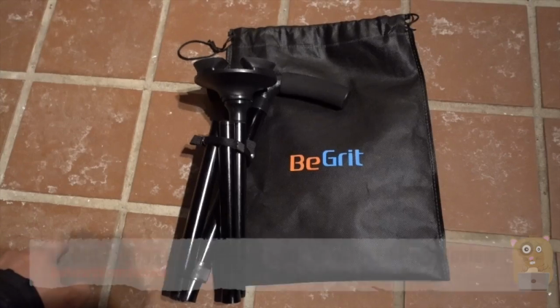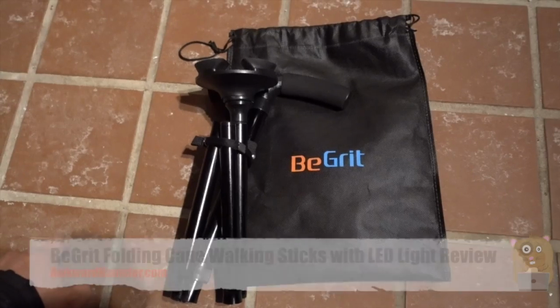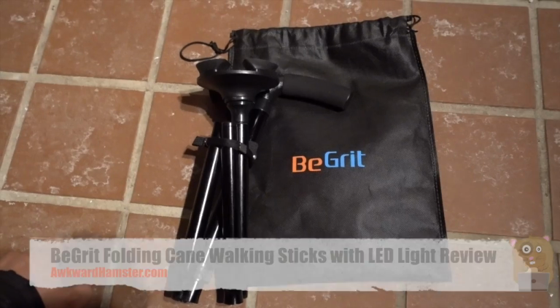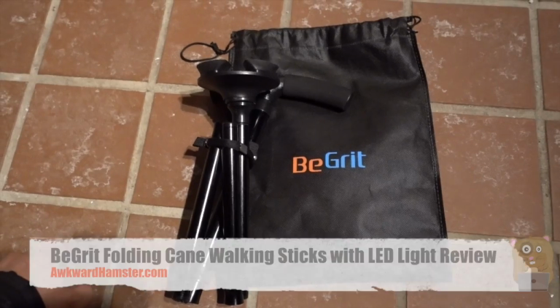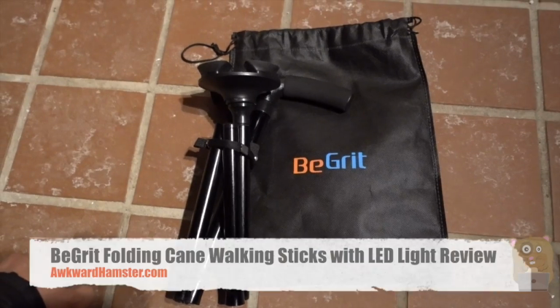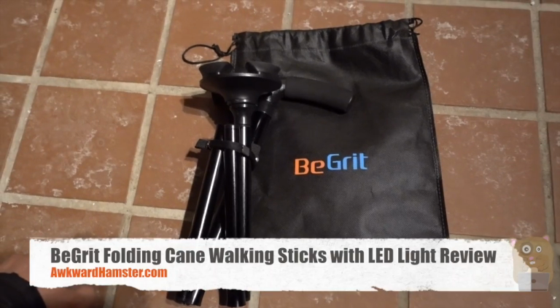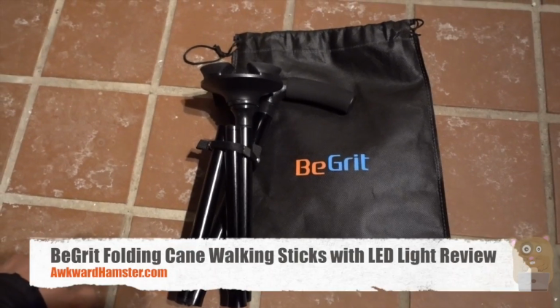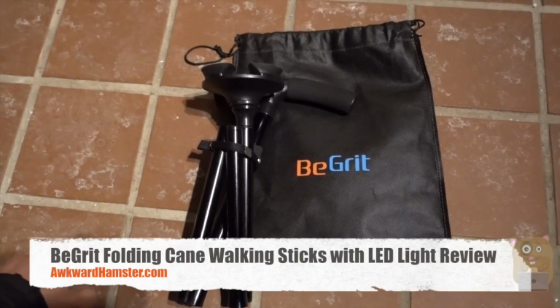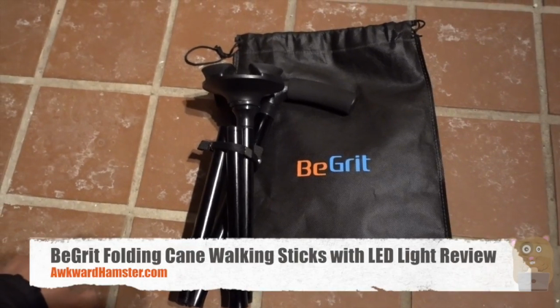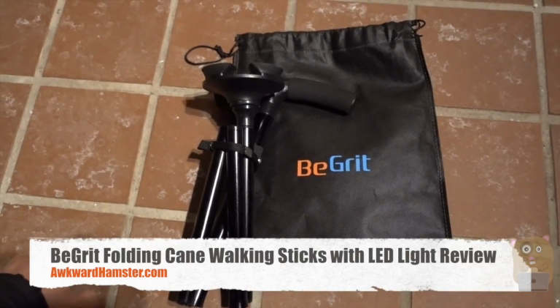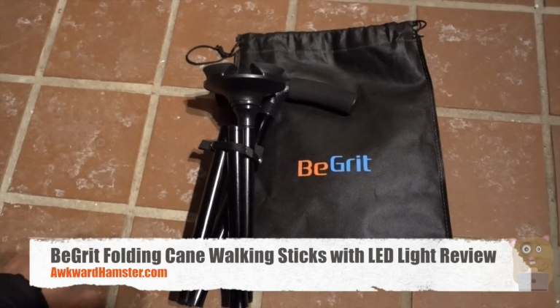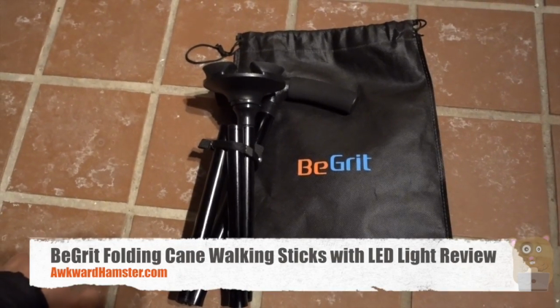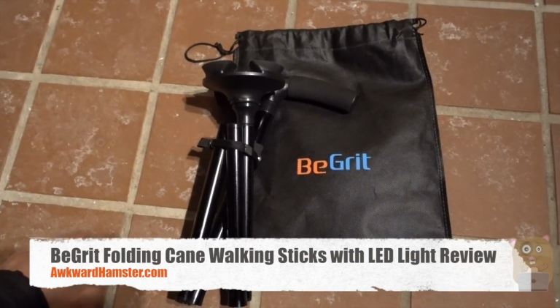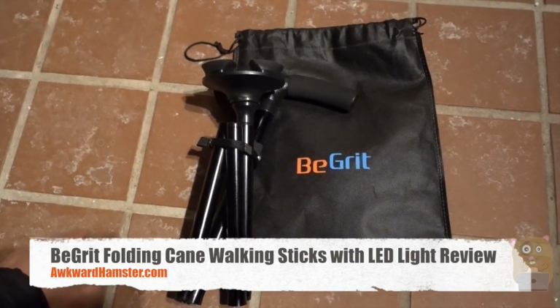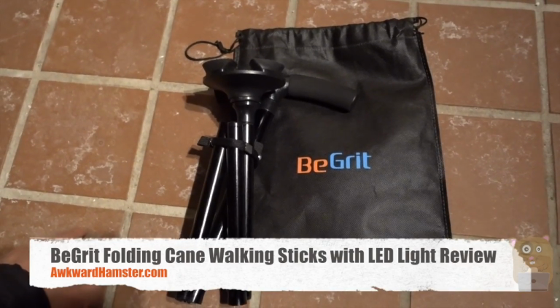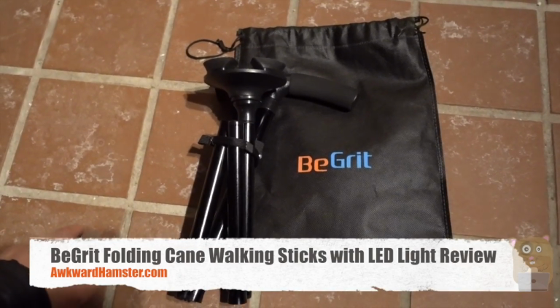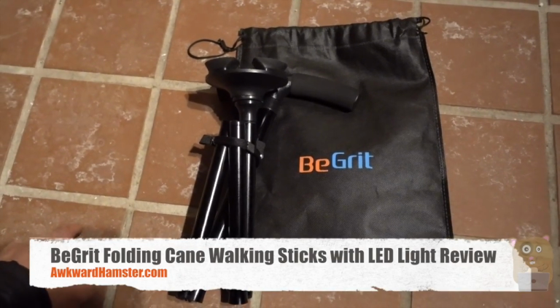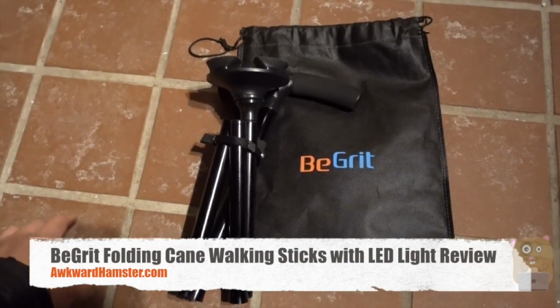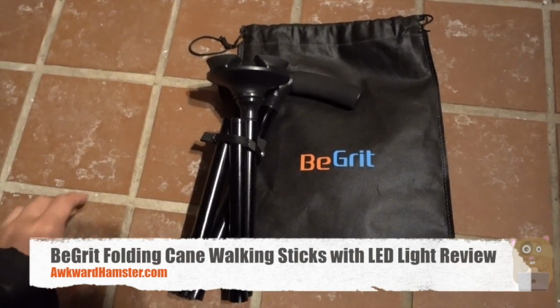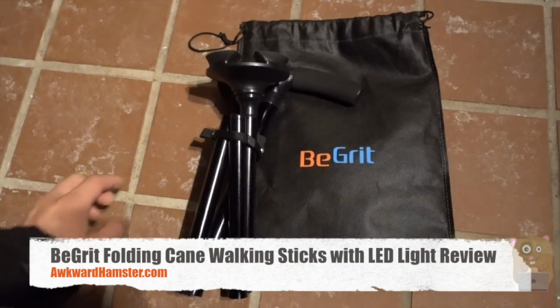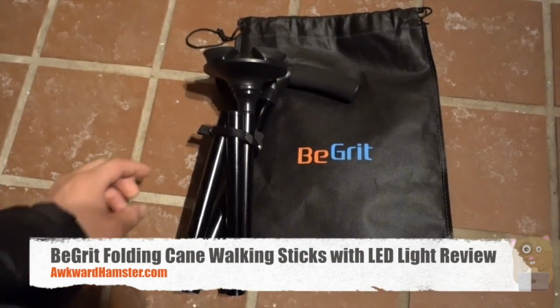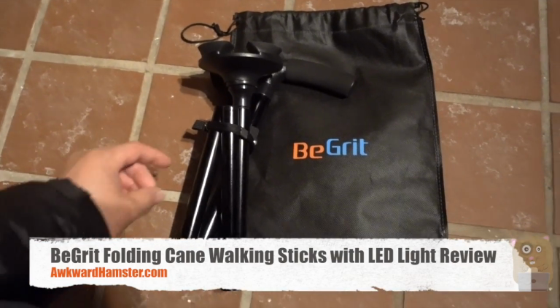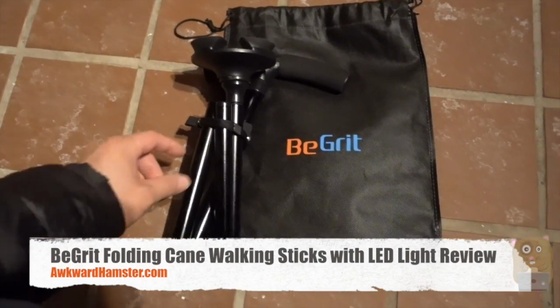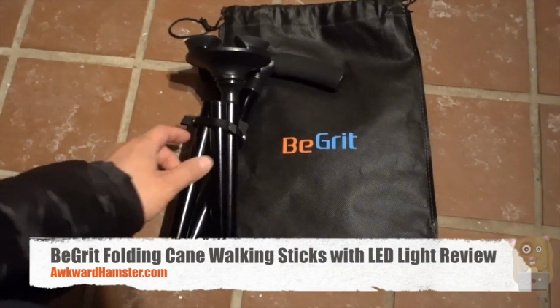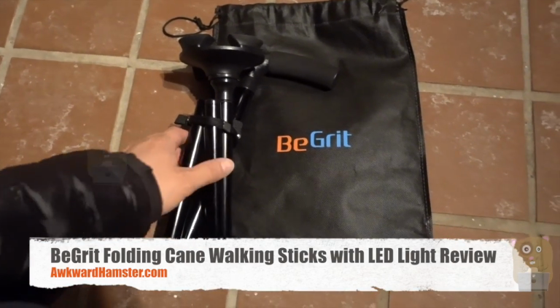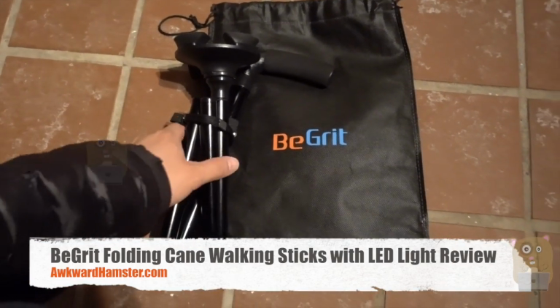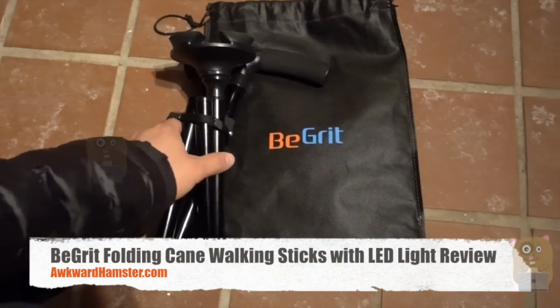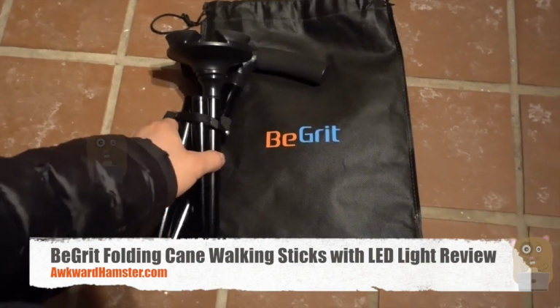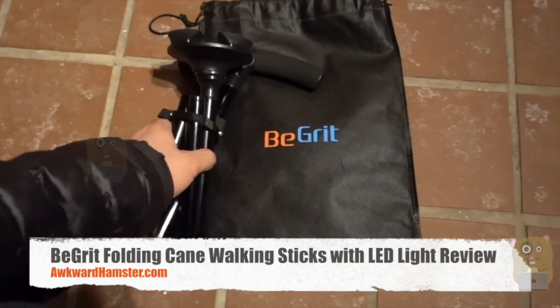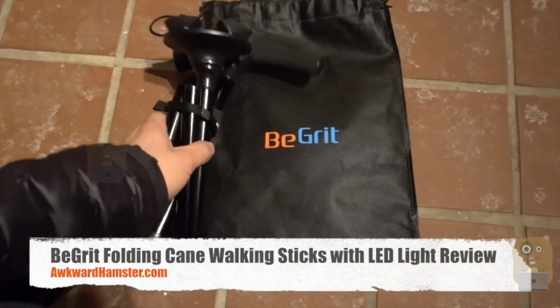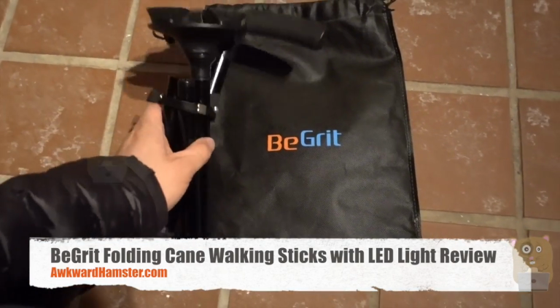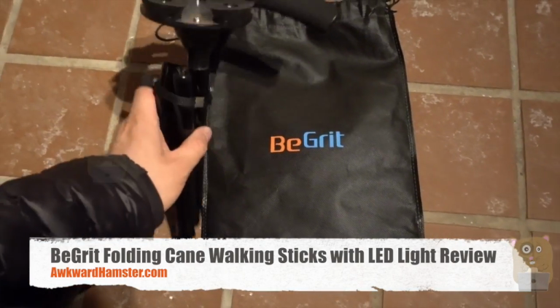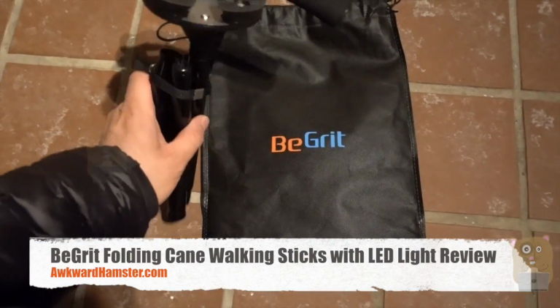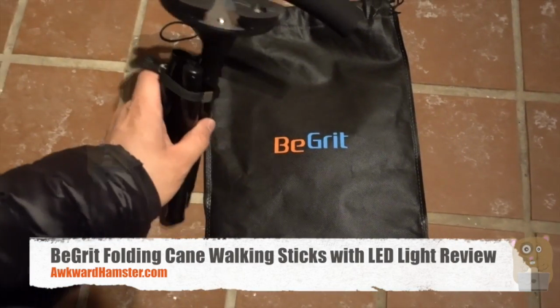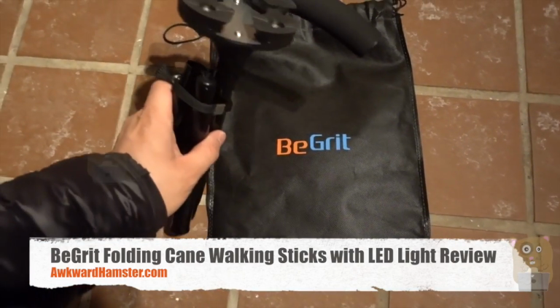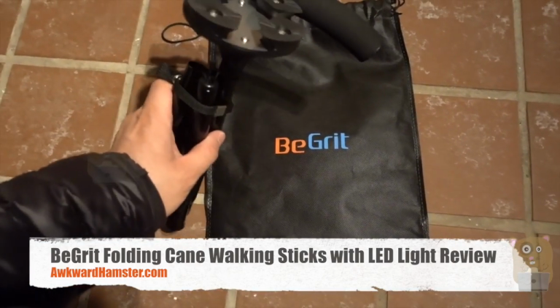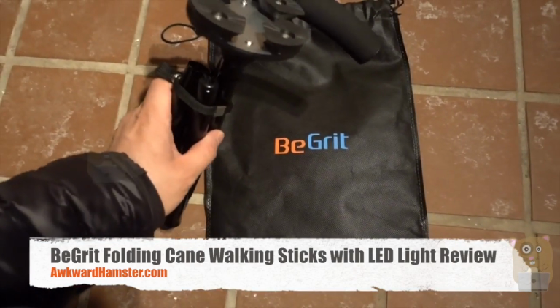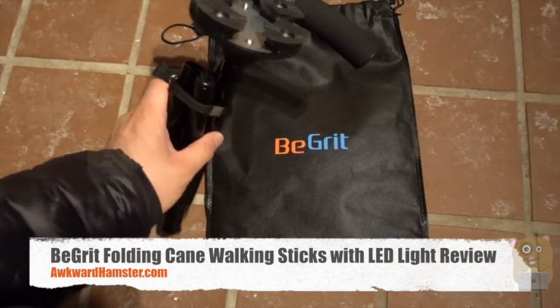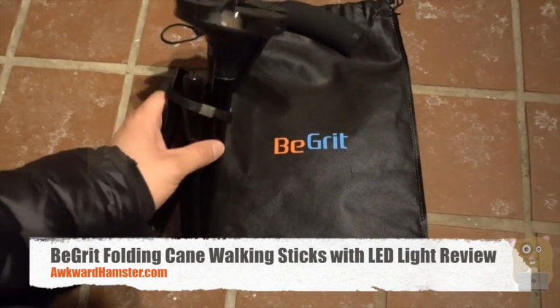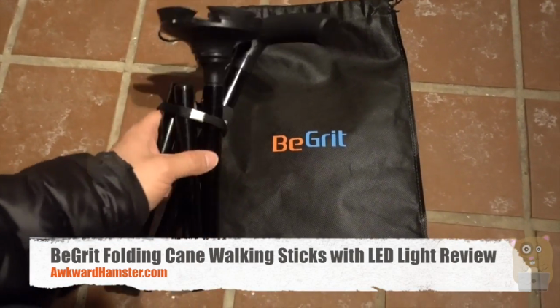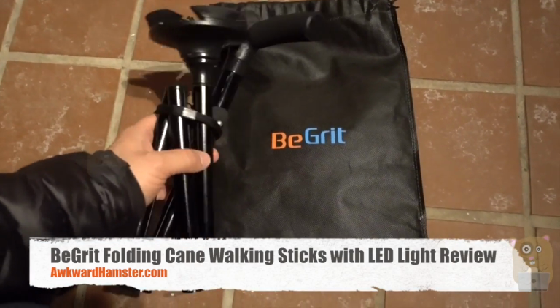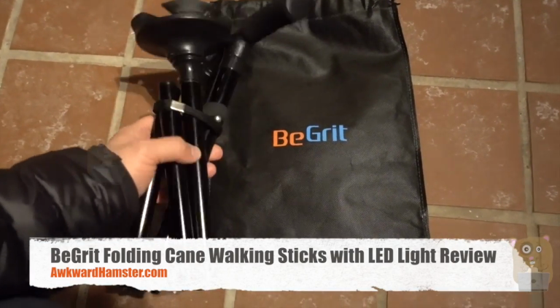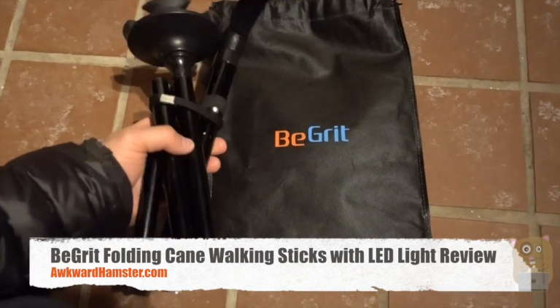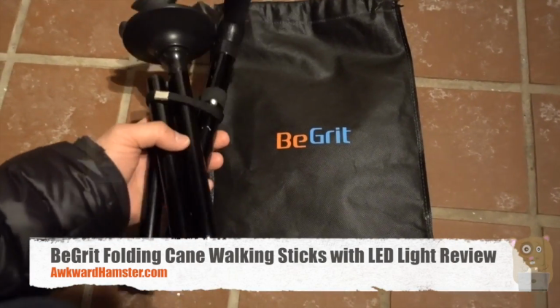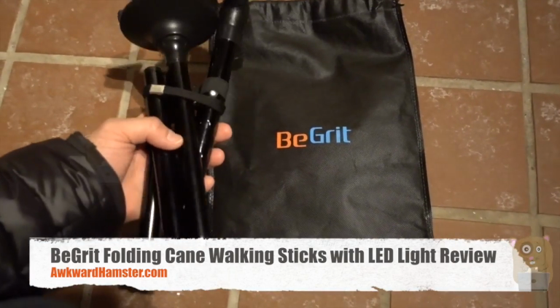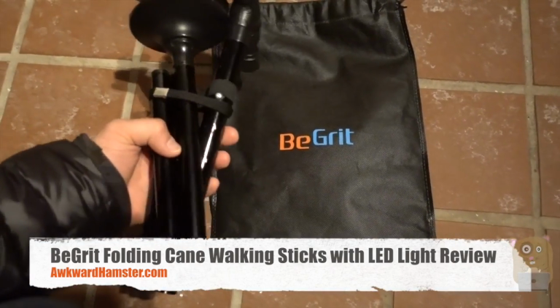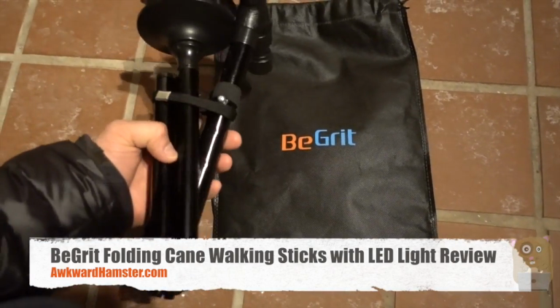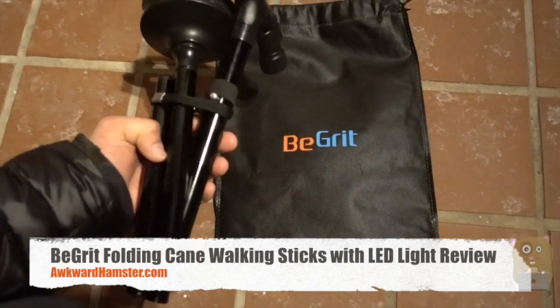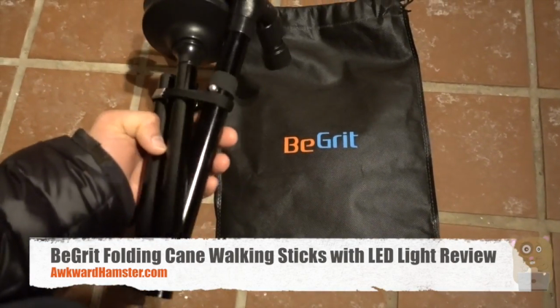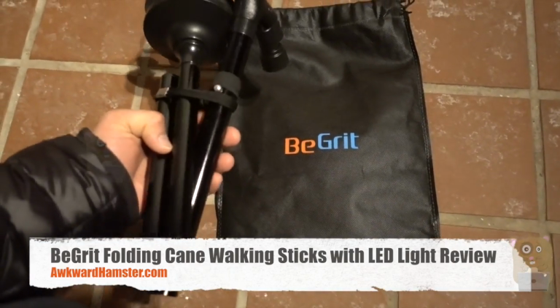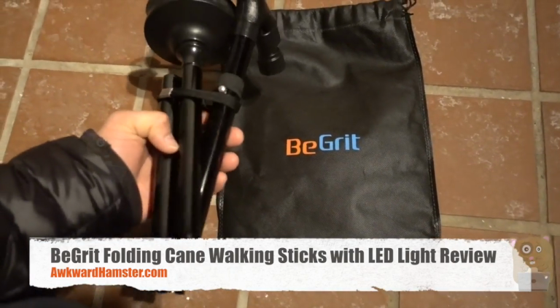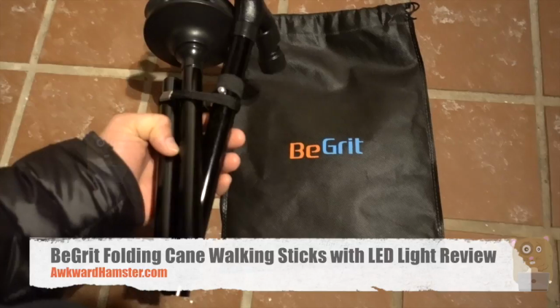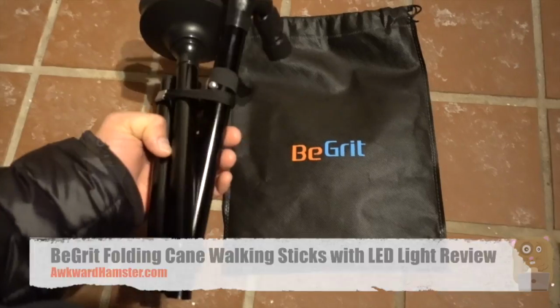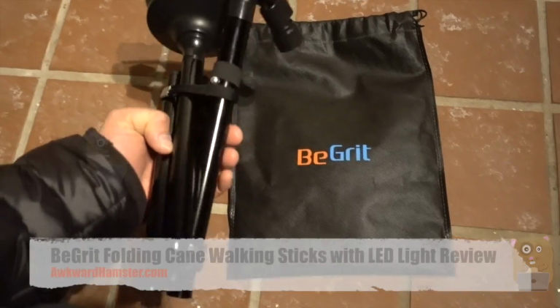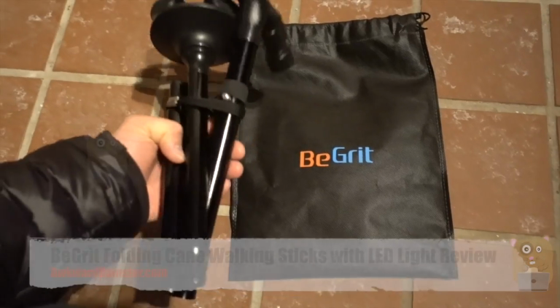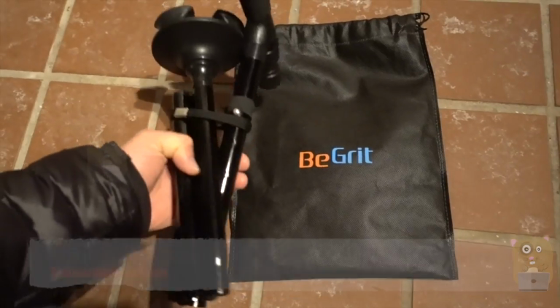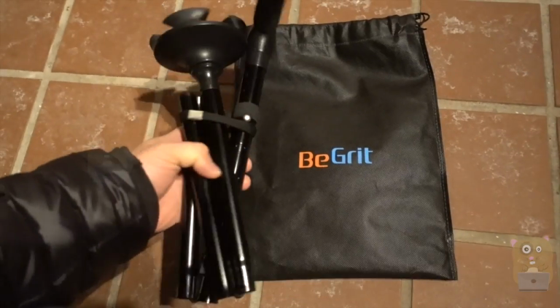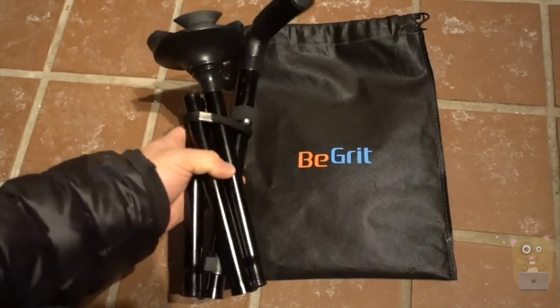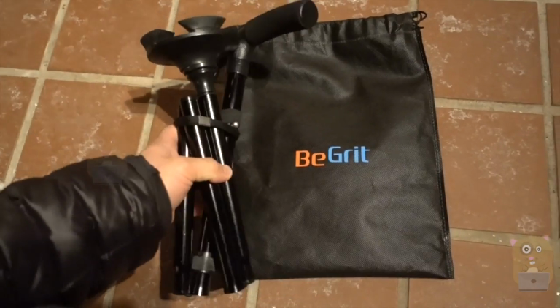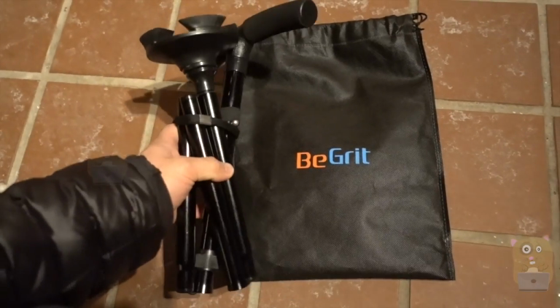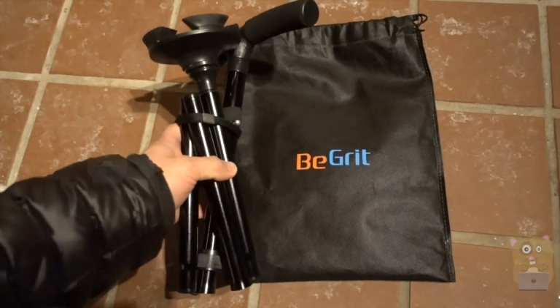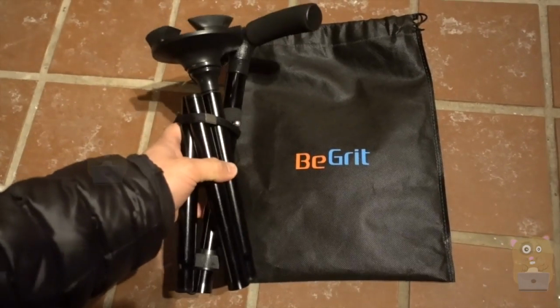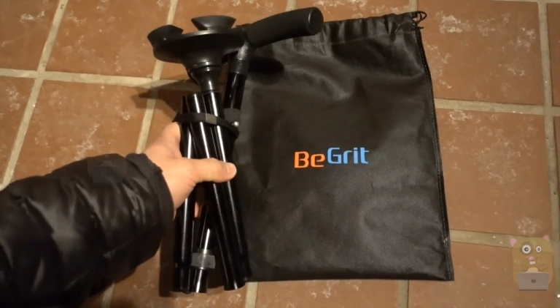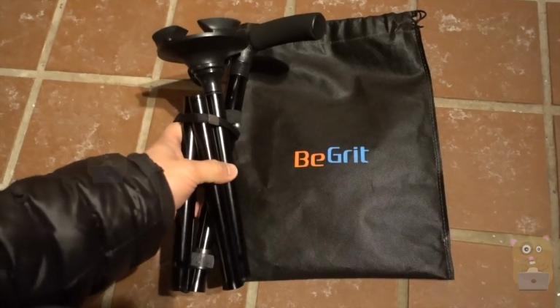Hi, welcome to Okoyahamster. Today I'll be reviewing this B-Grid adjustable cane. This item cost about $15 off Amazon.